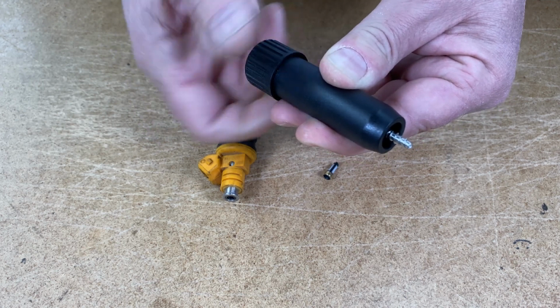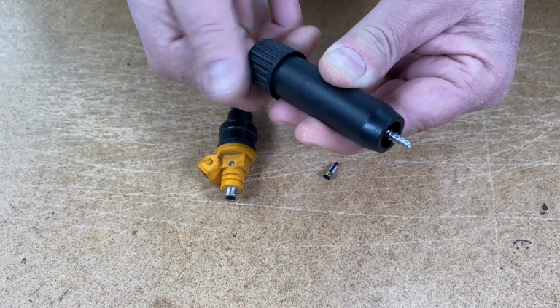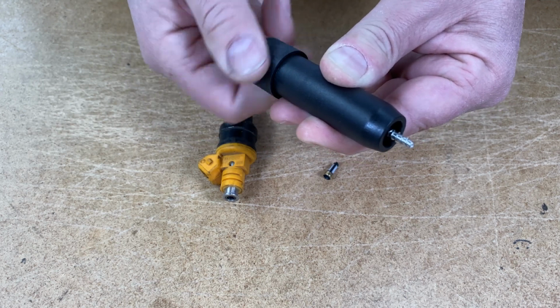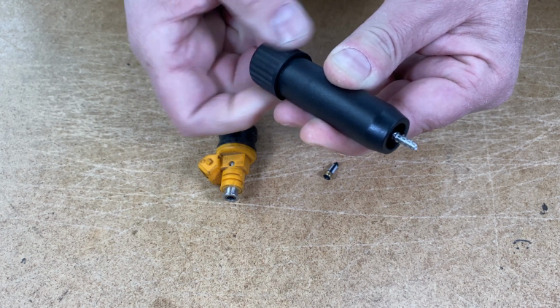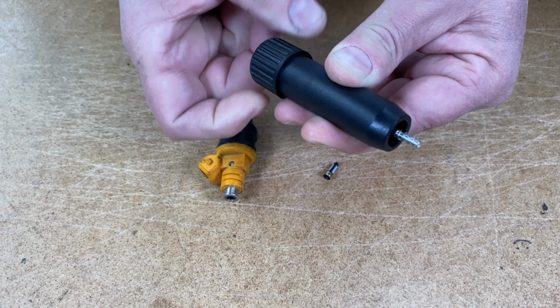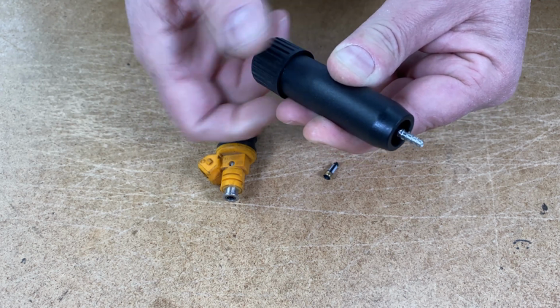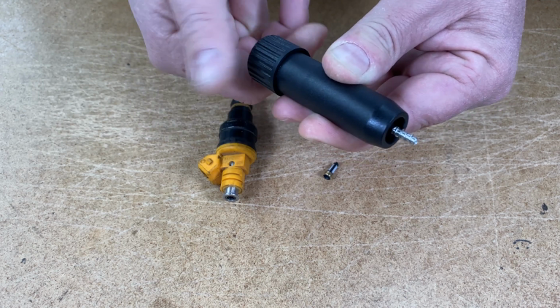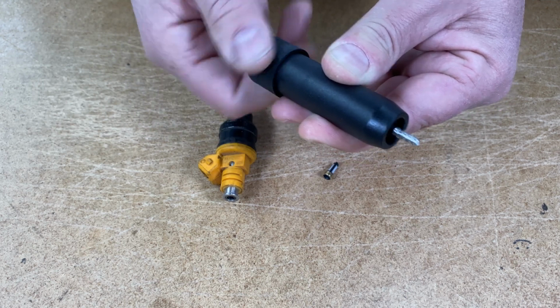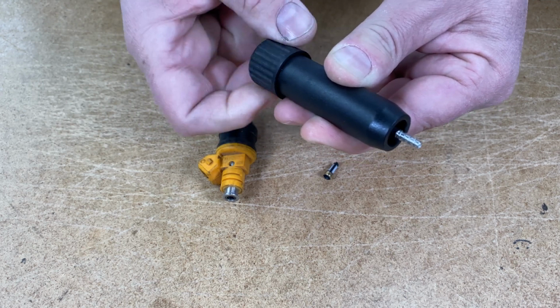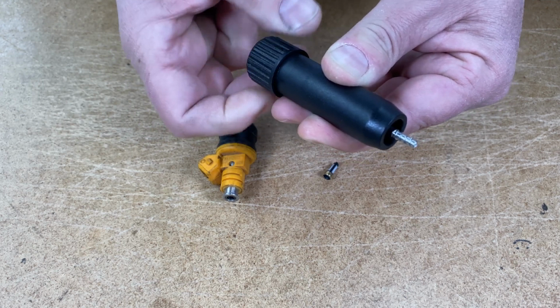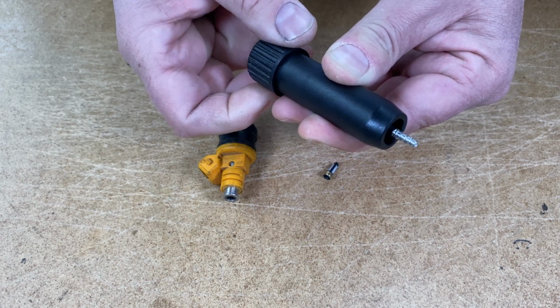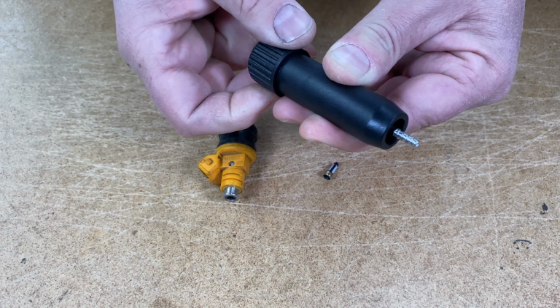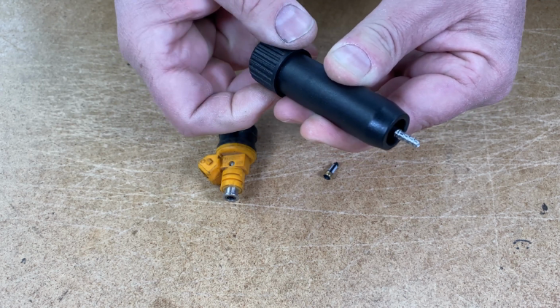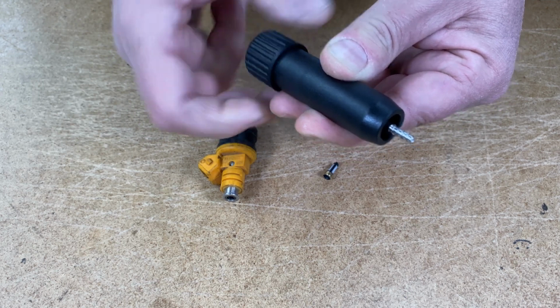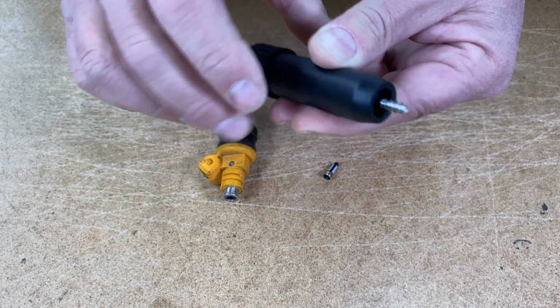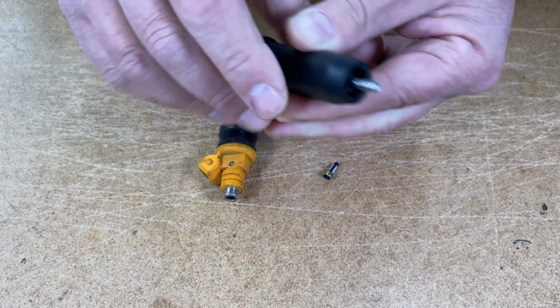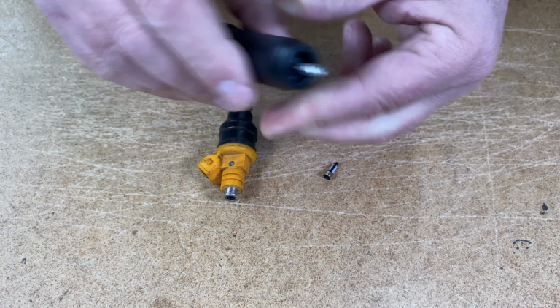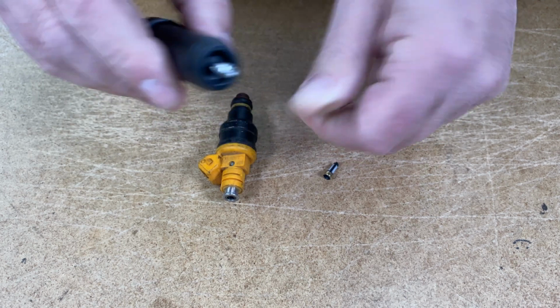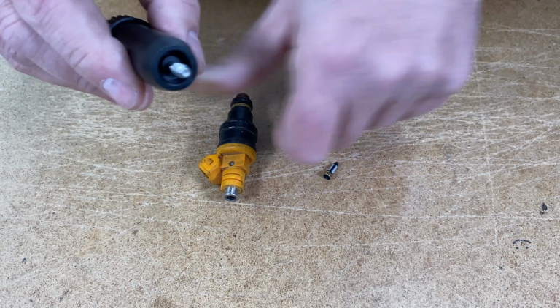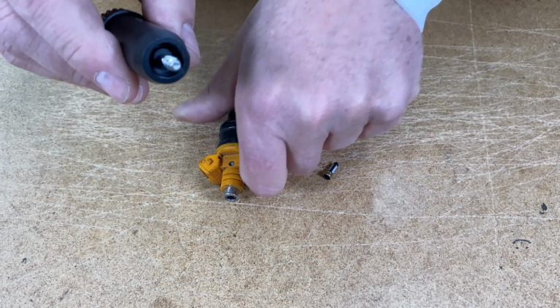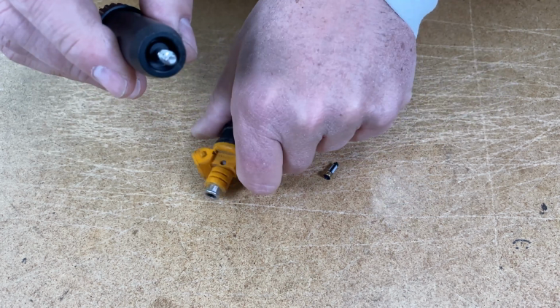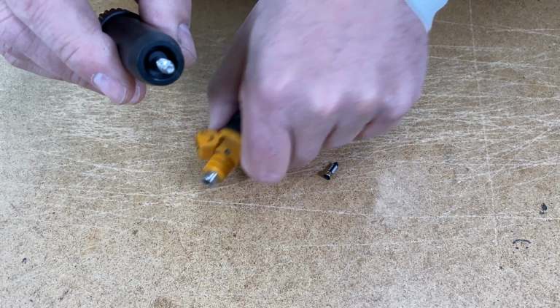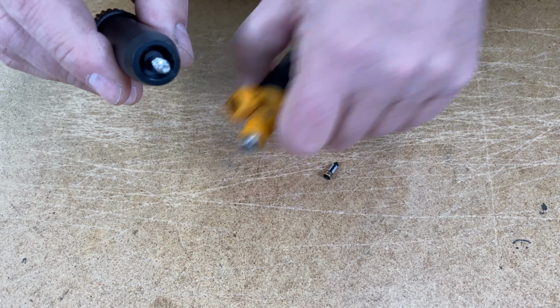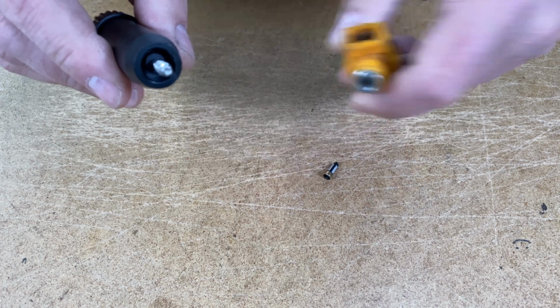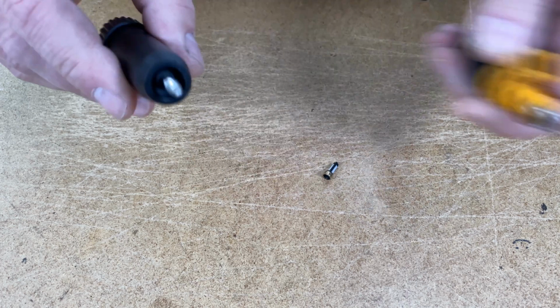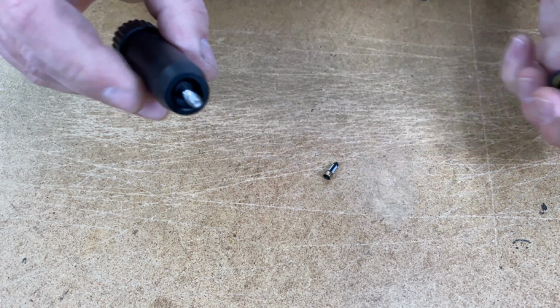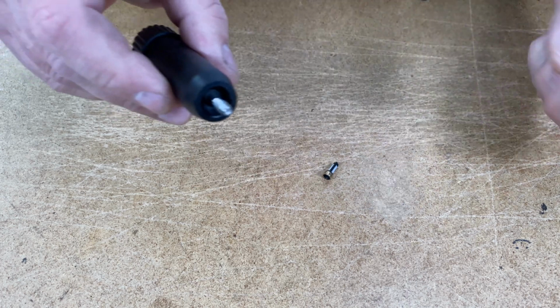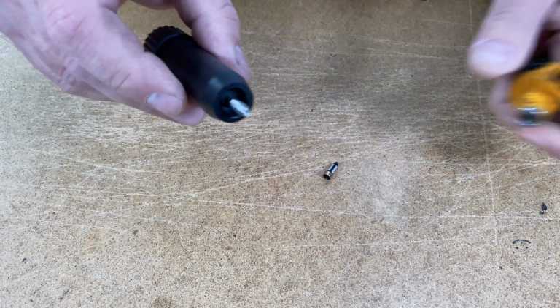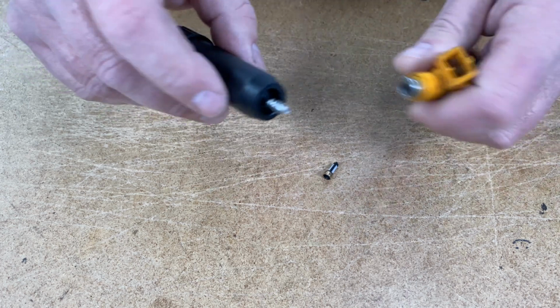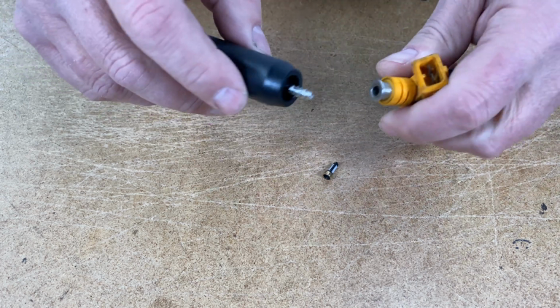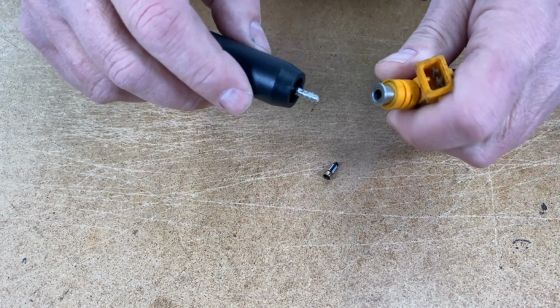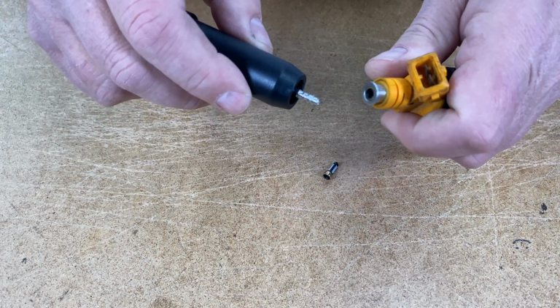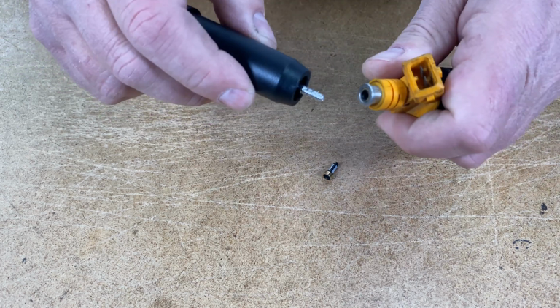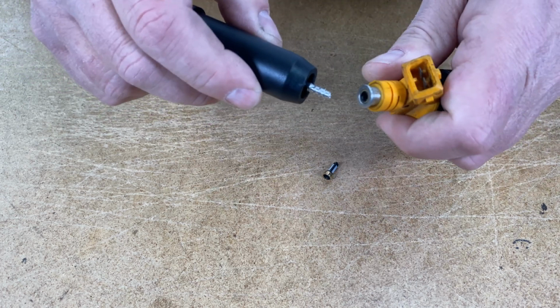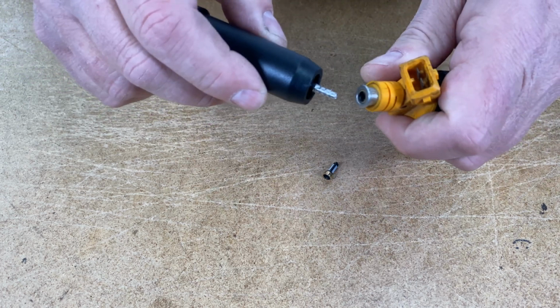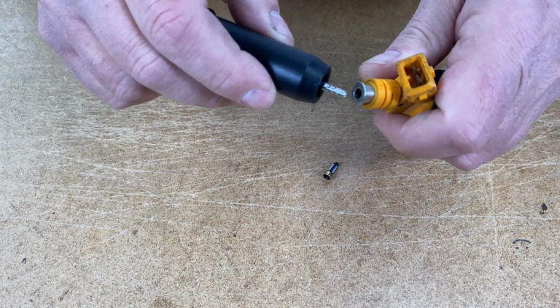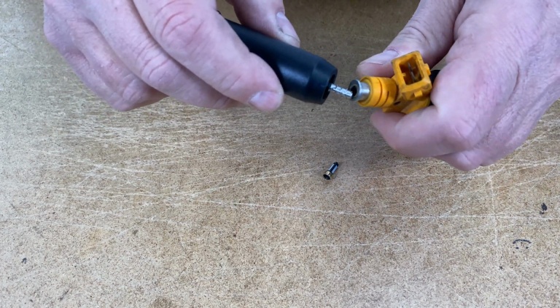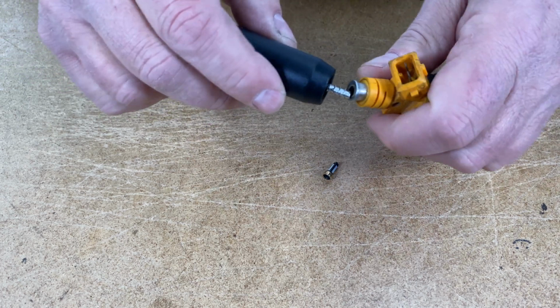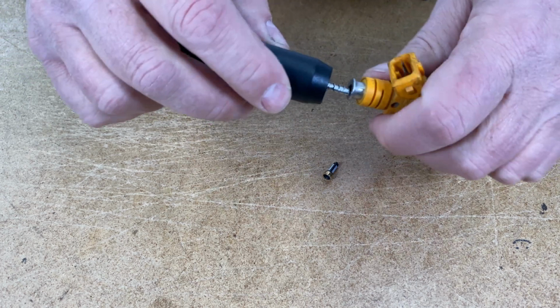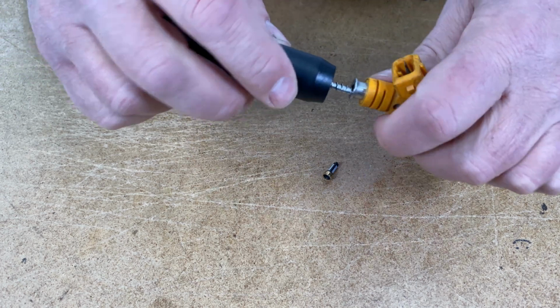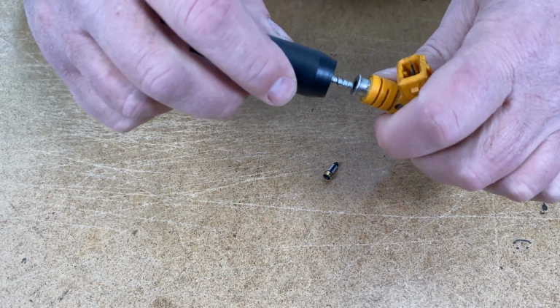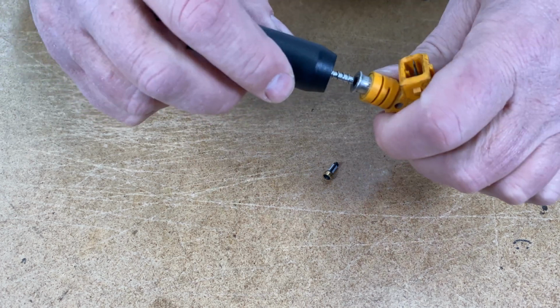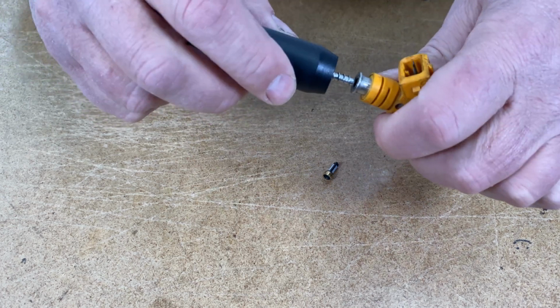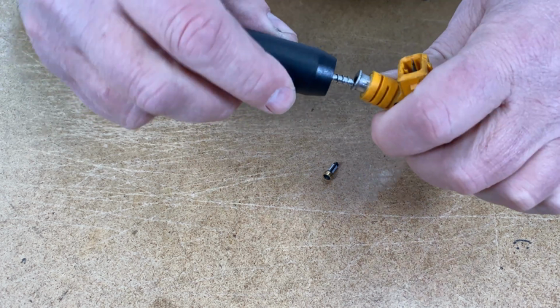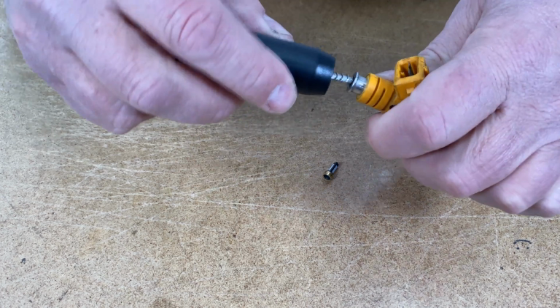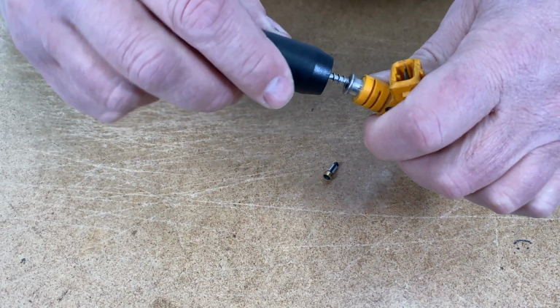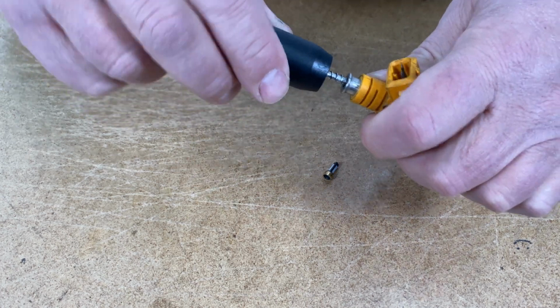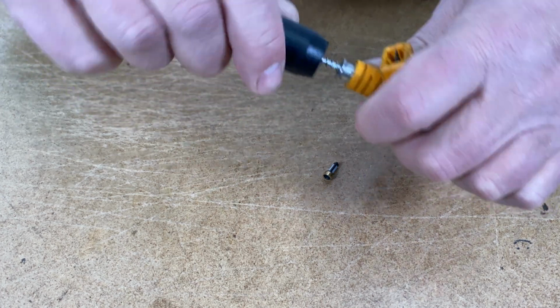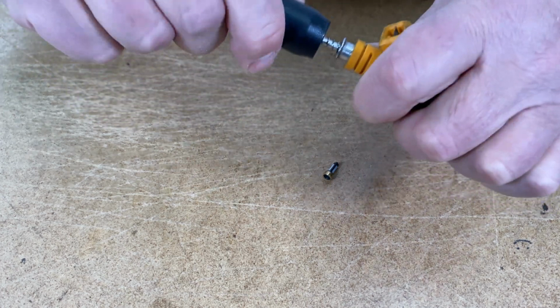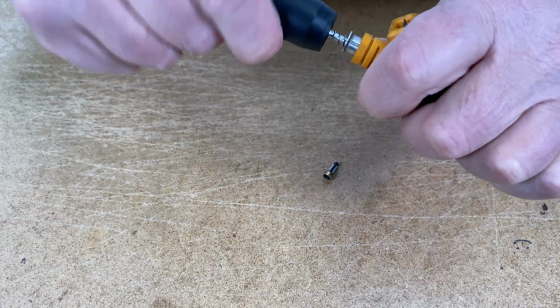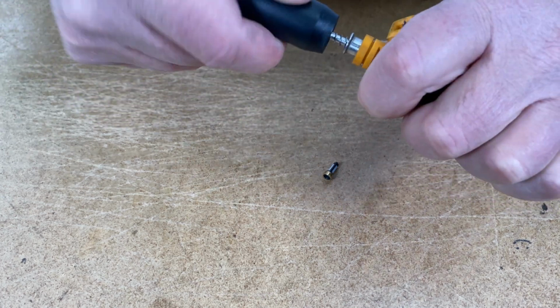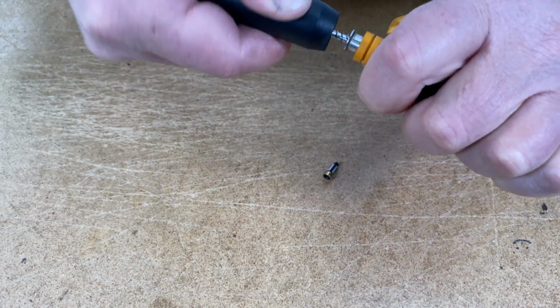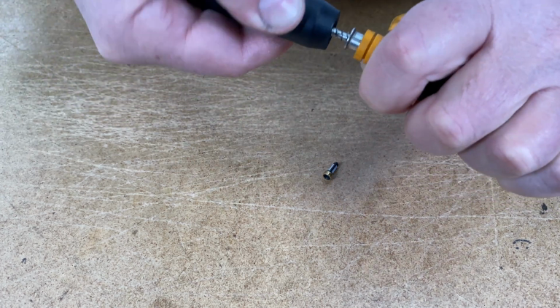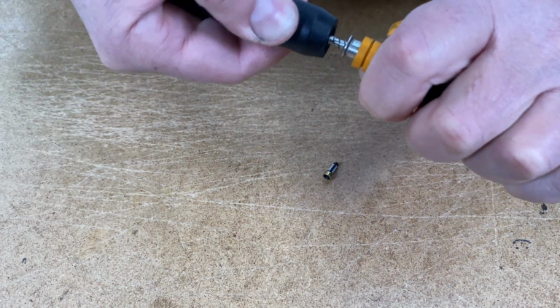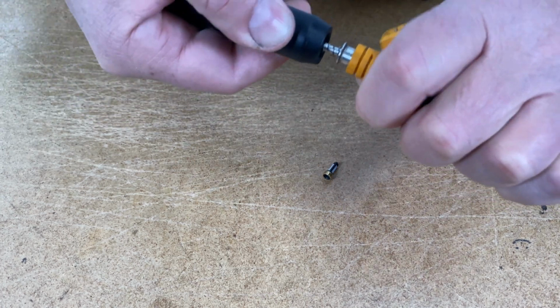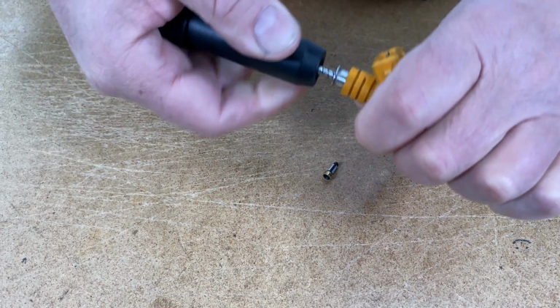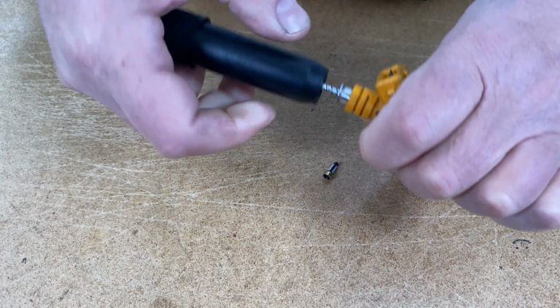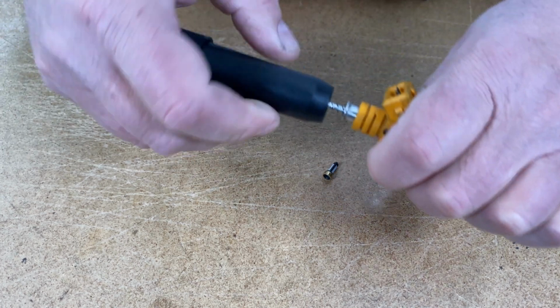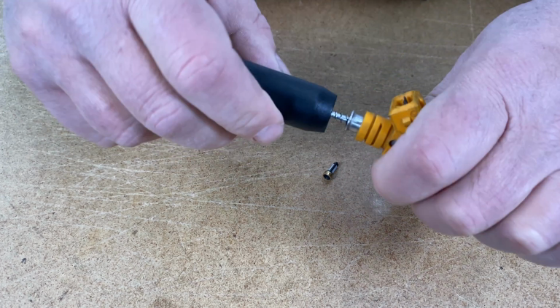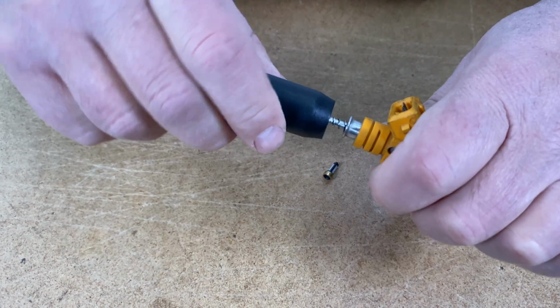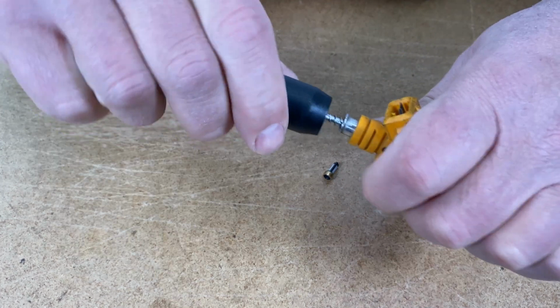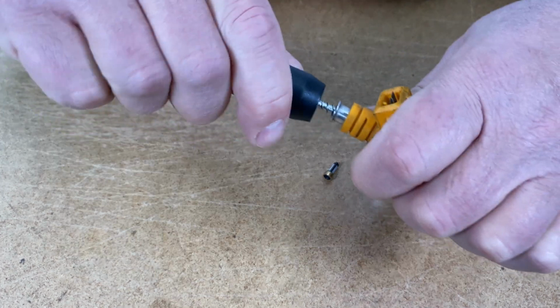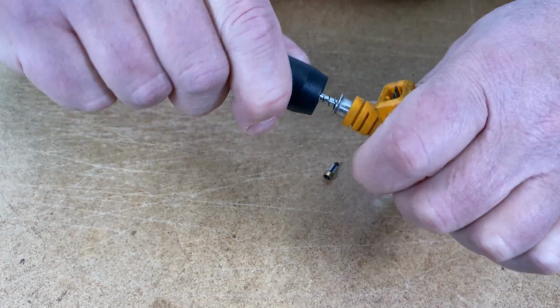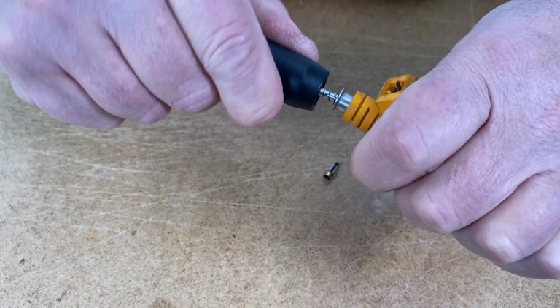Once long enough, take it to the filter basket and thread it clockwise in about two, three times. You'll feel it start to get tight.